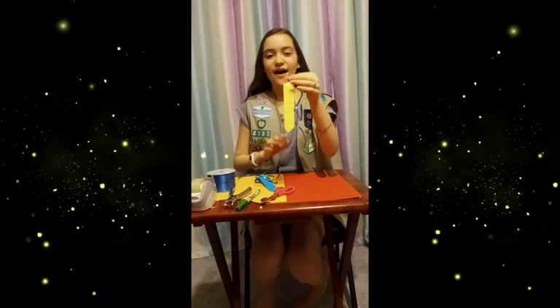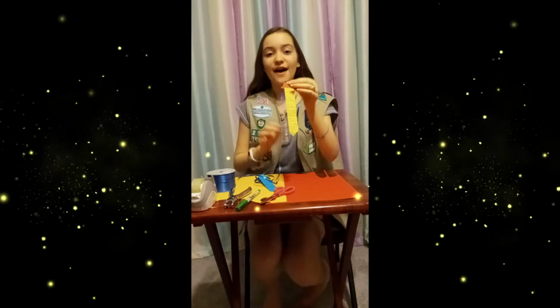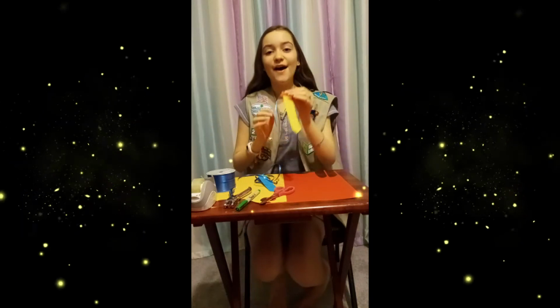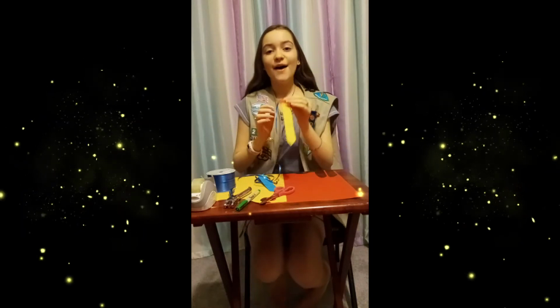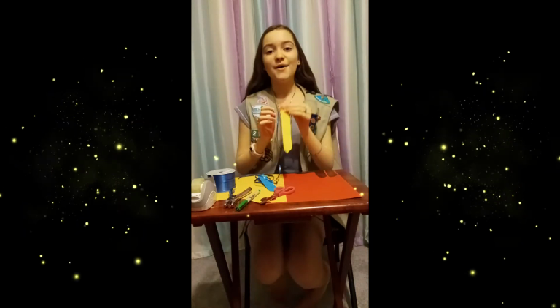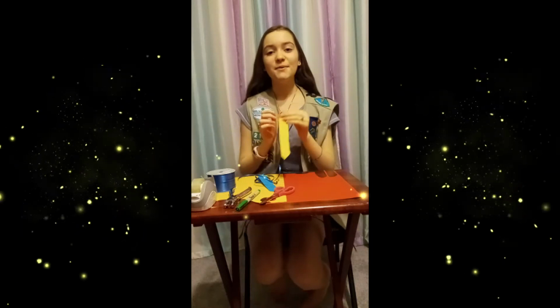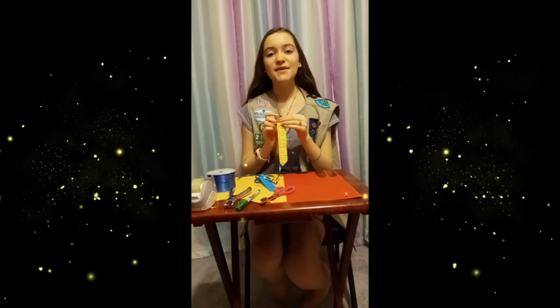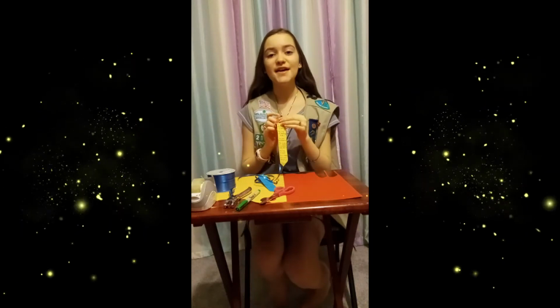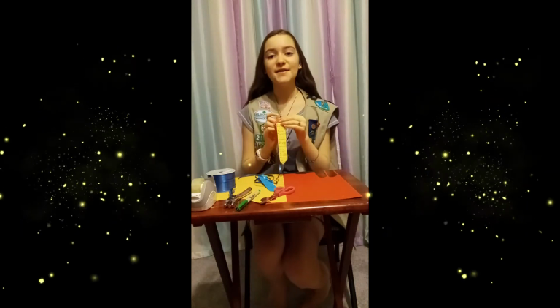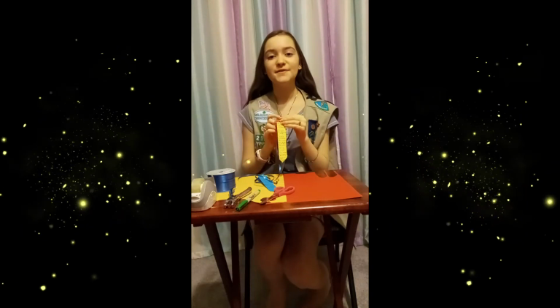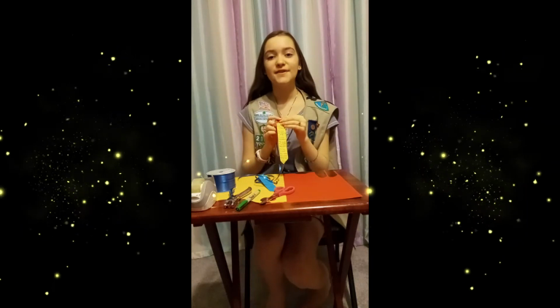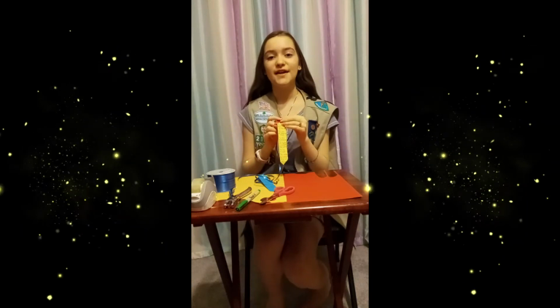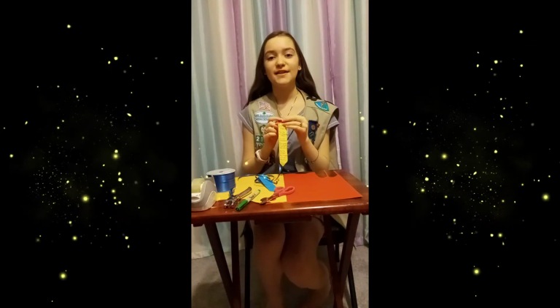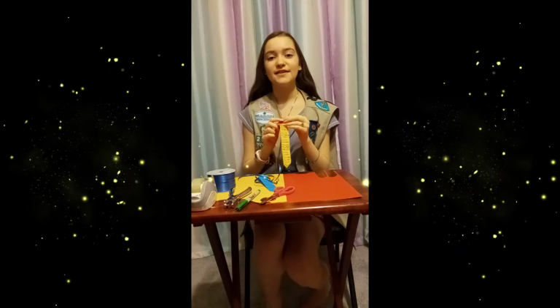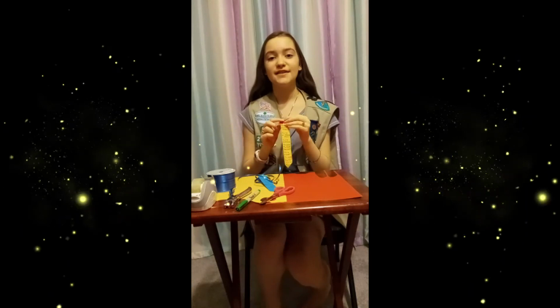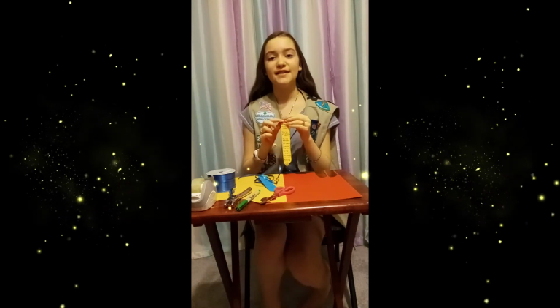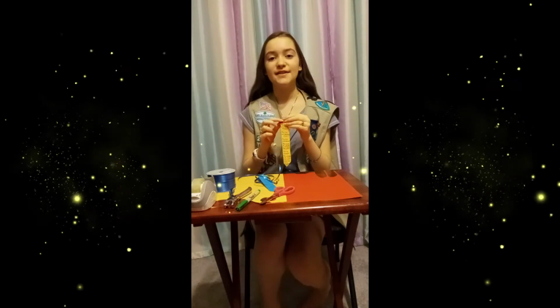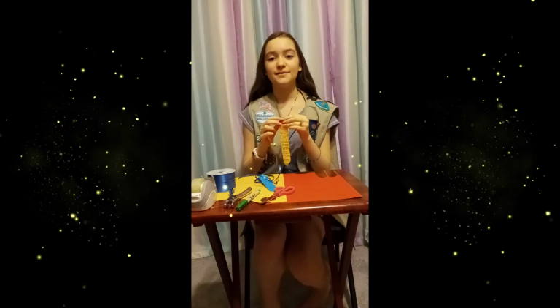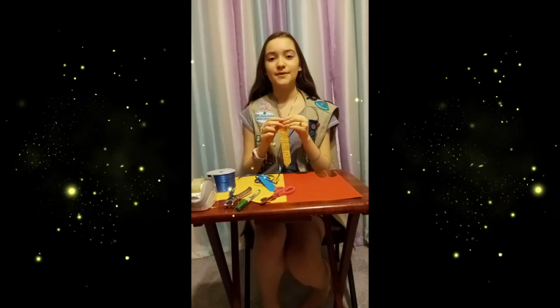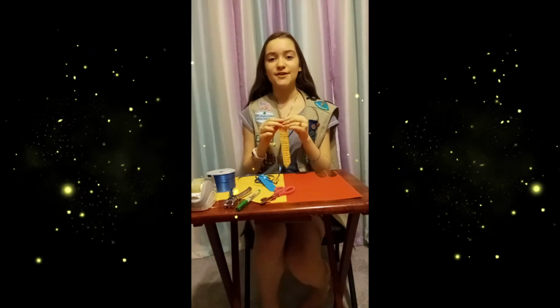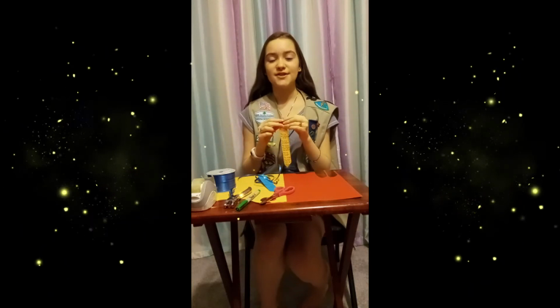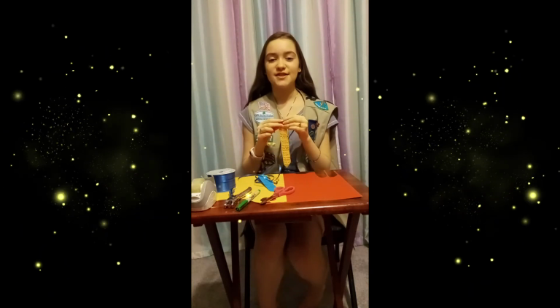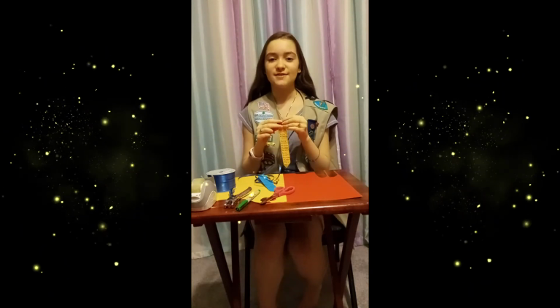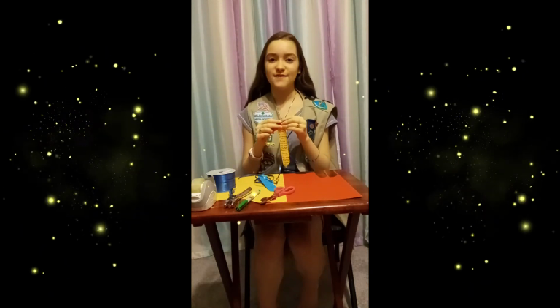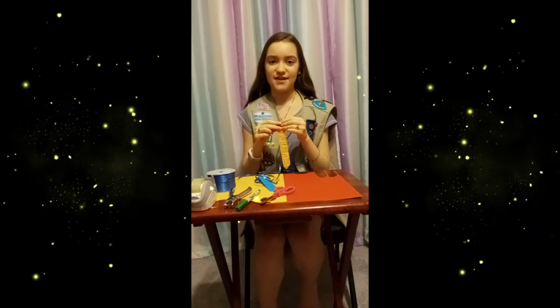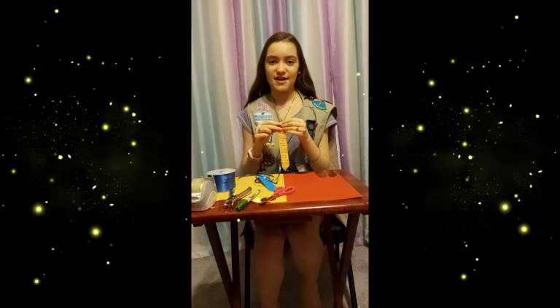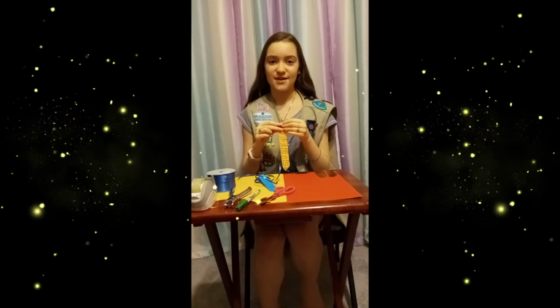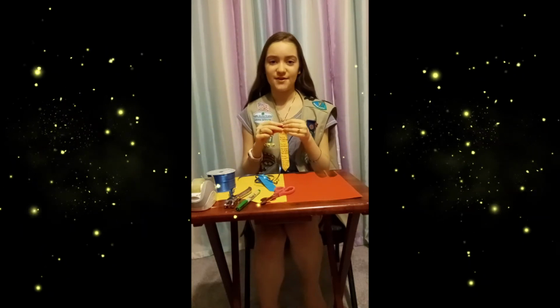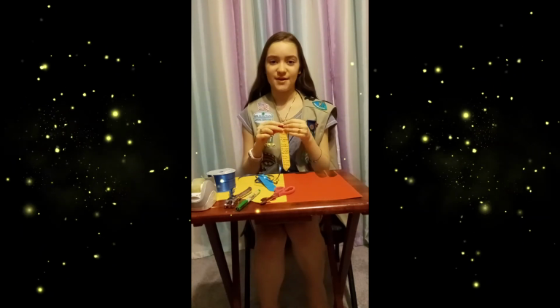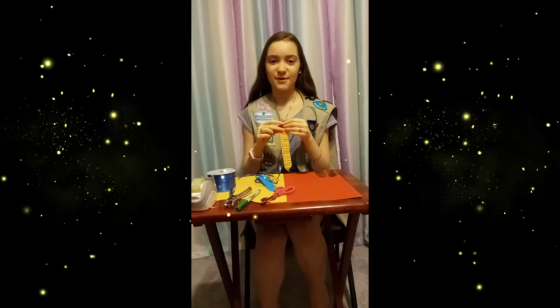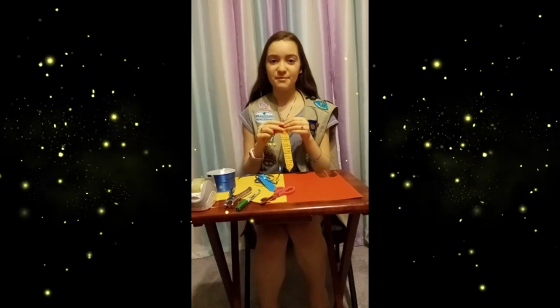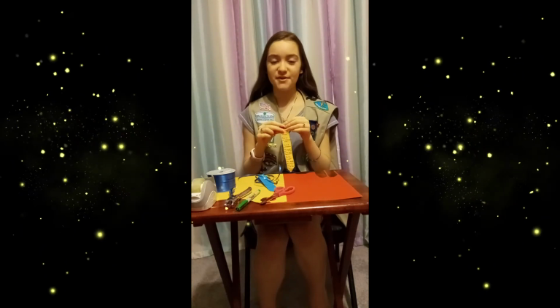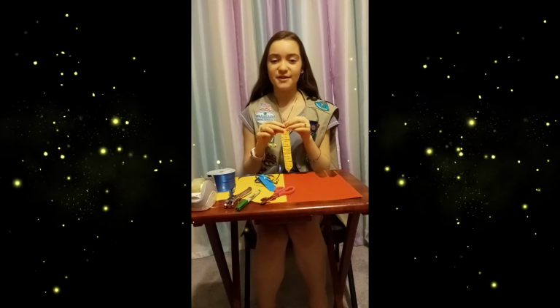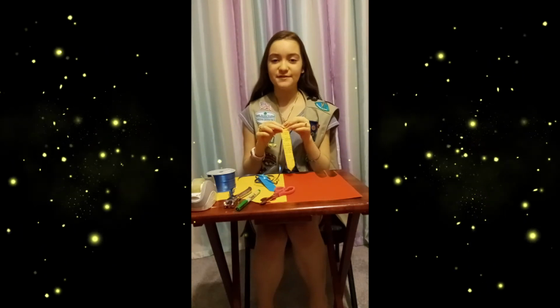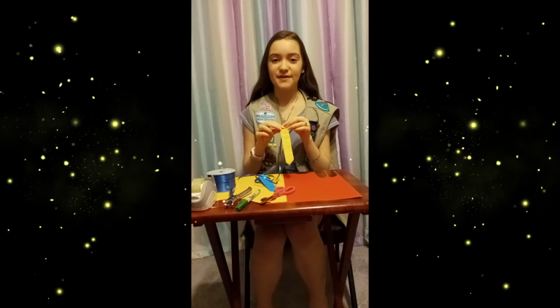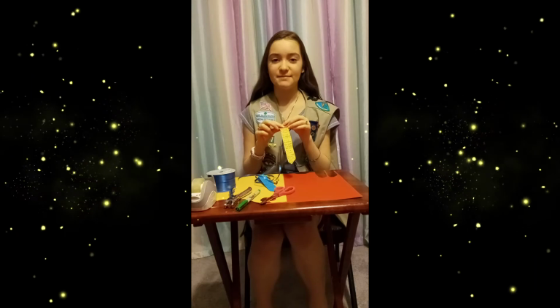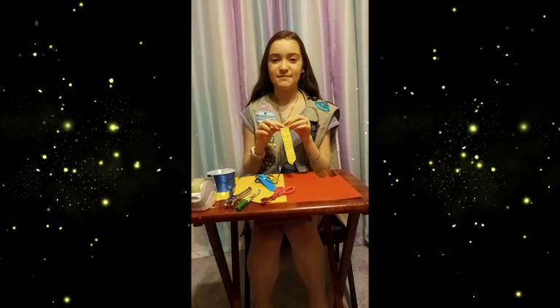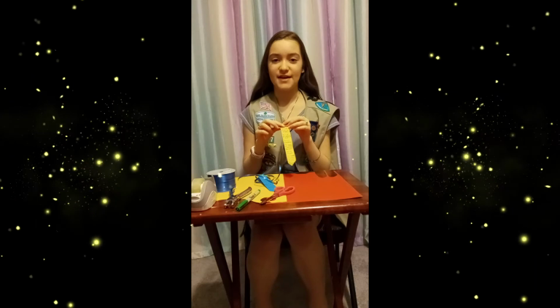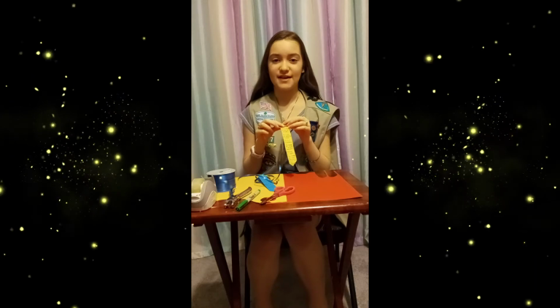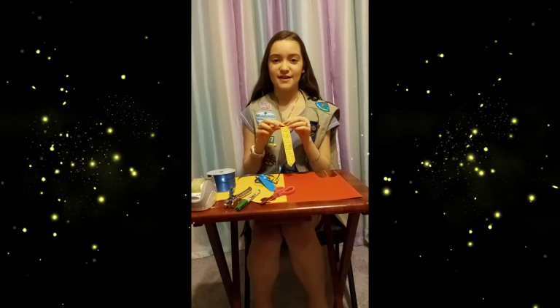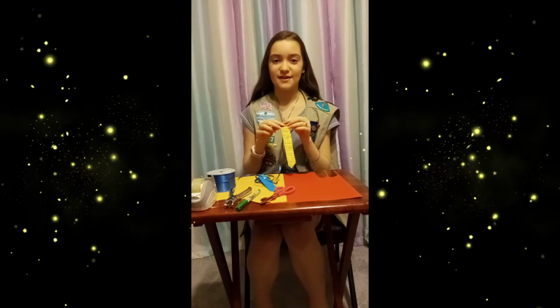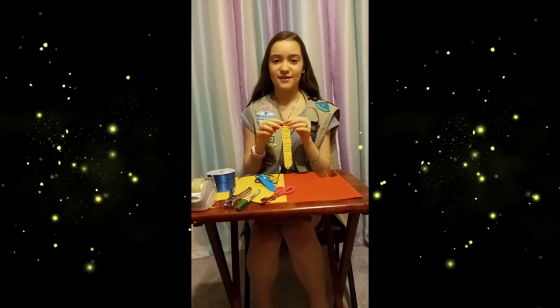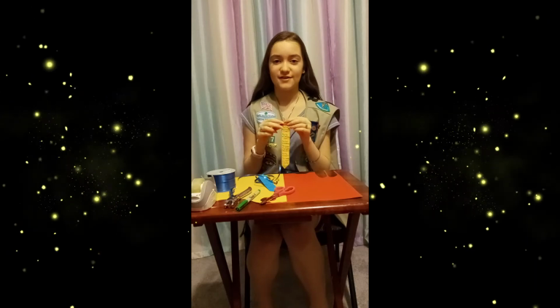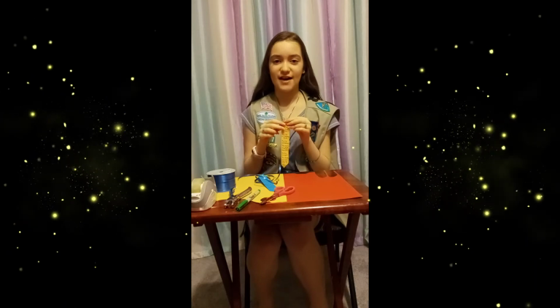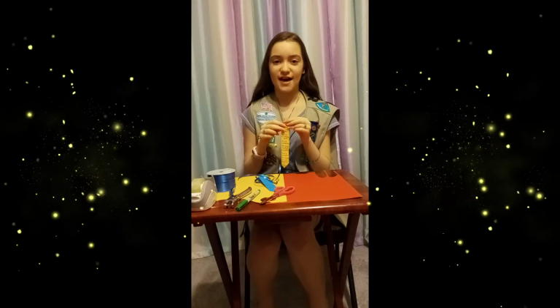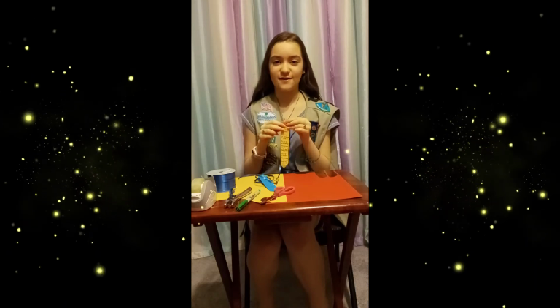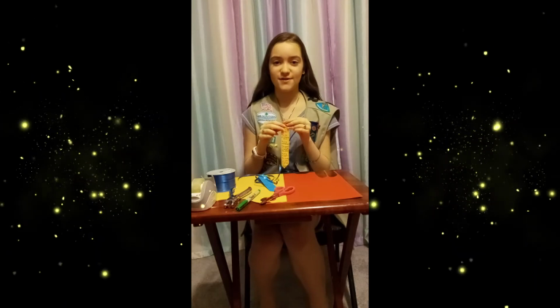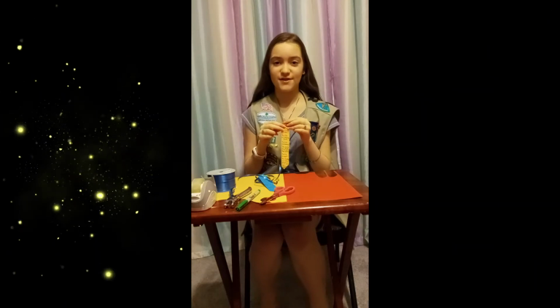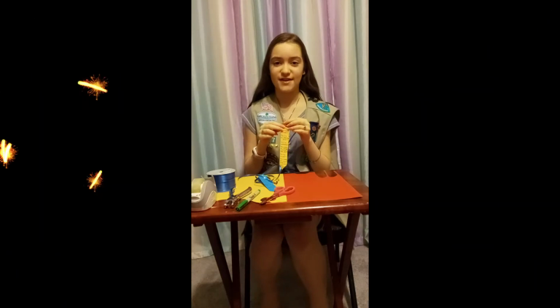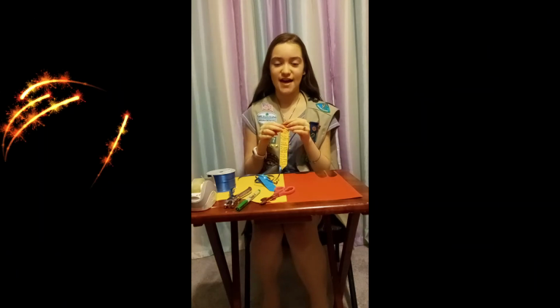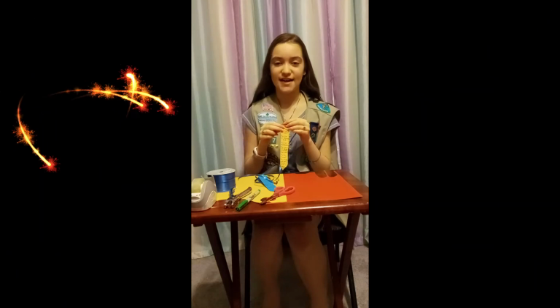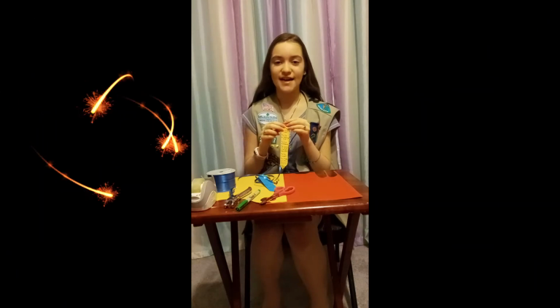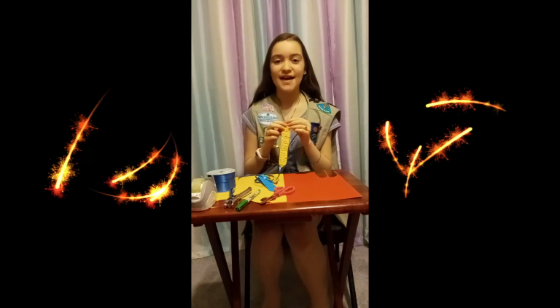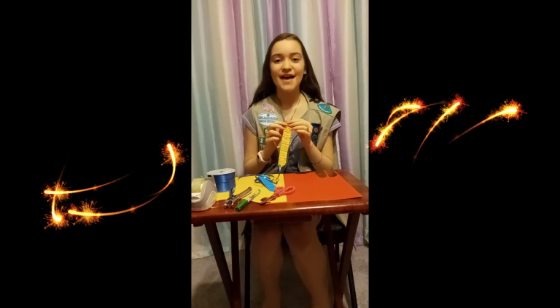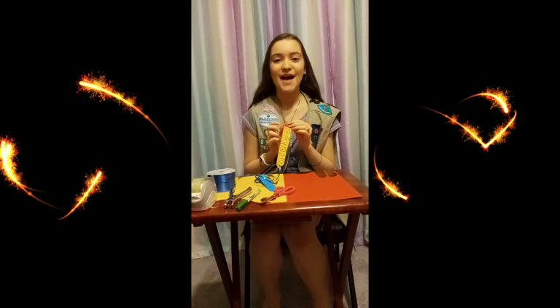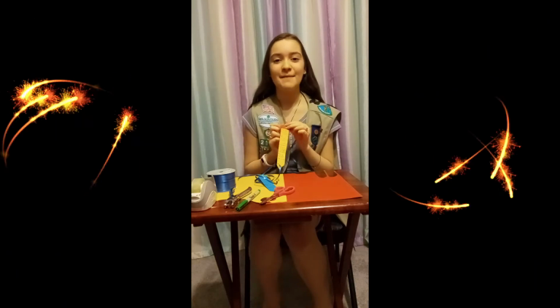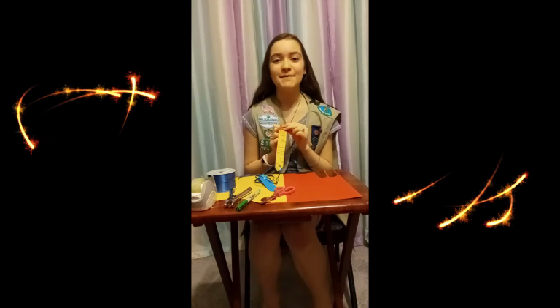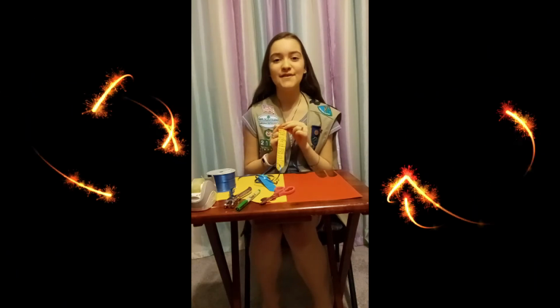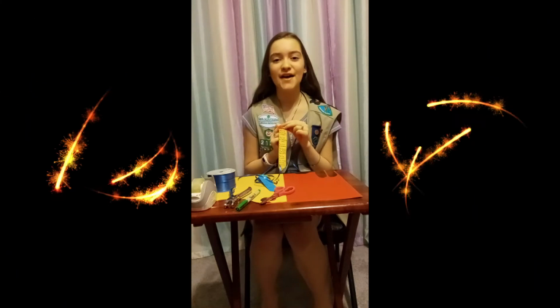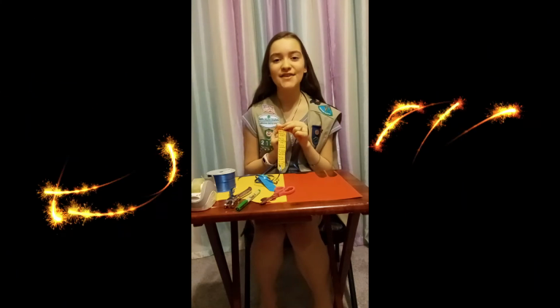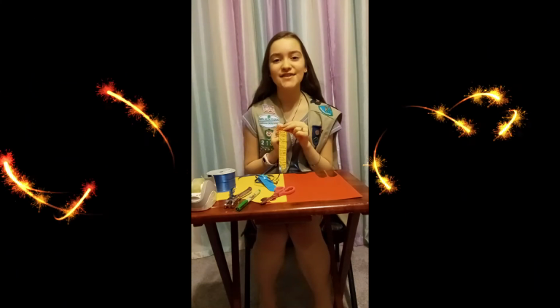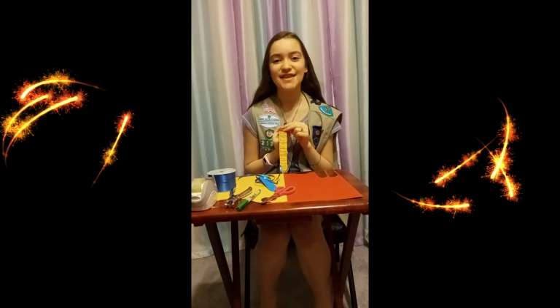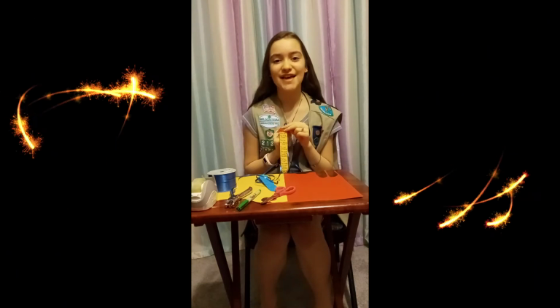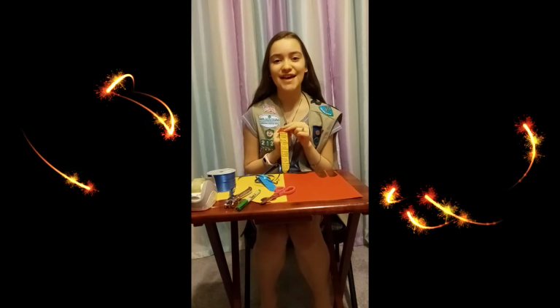I hope you had fun watching this video and I hope you have fun making a tie for your dad. Happy Father's Day!